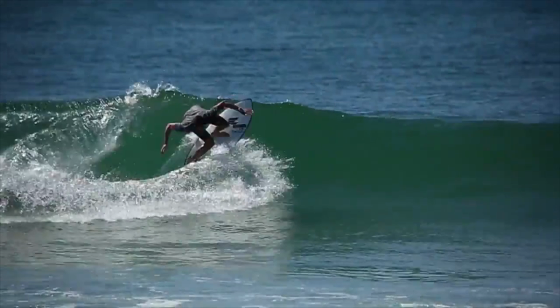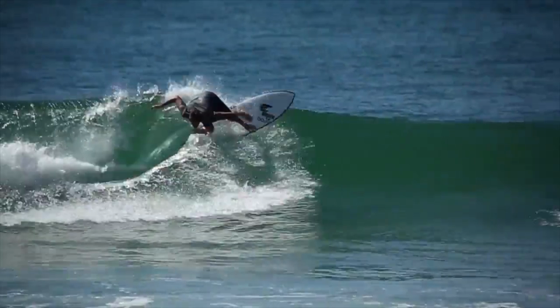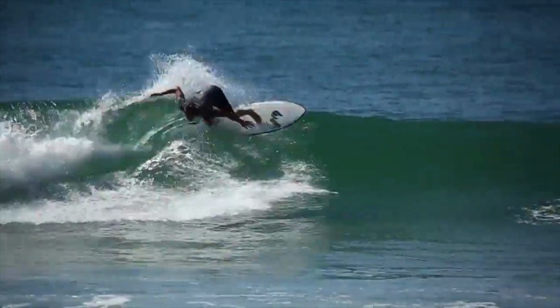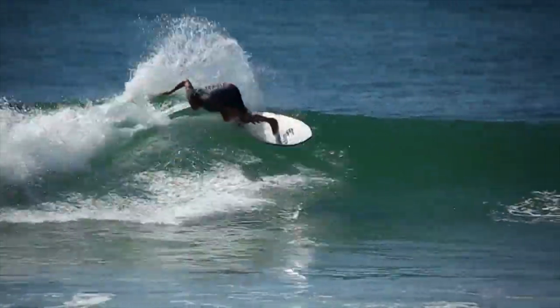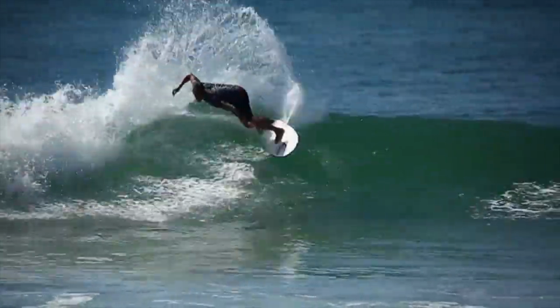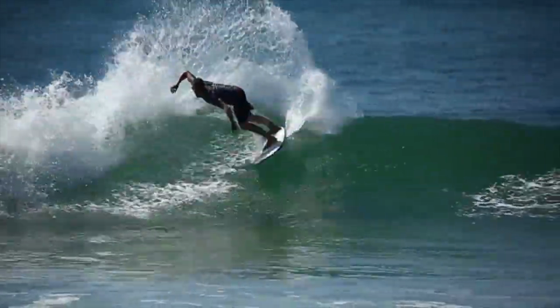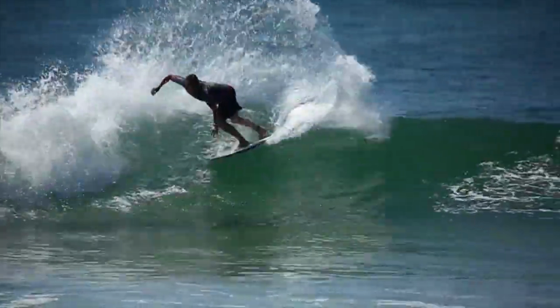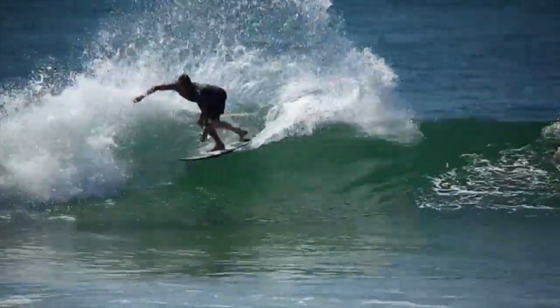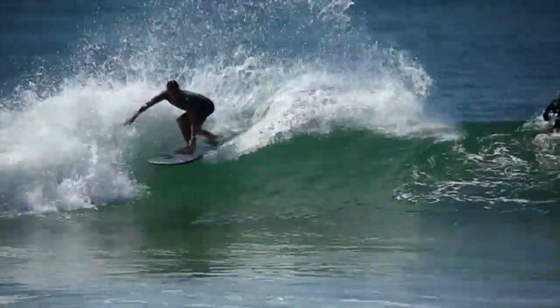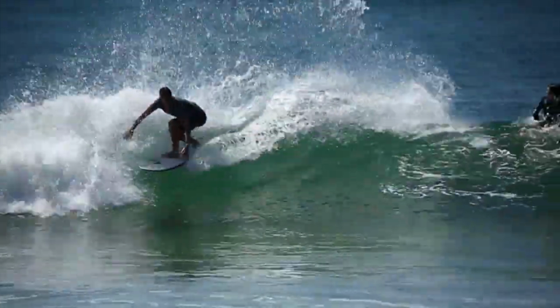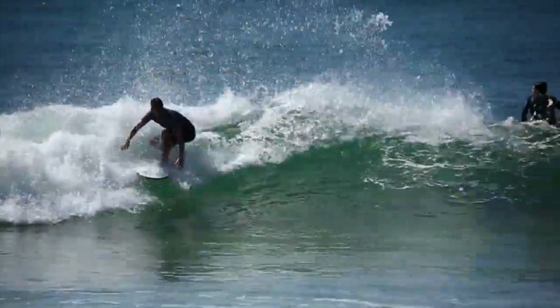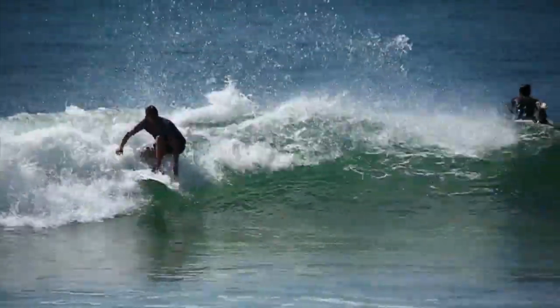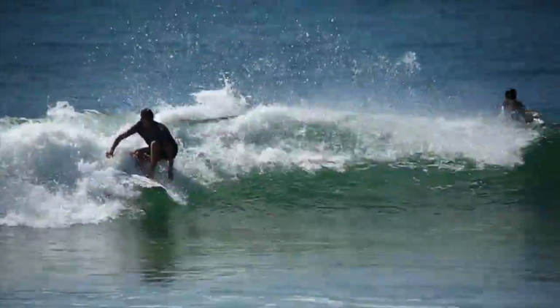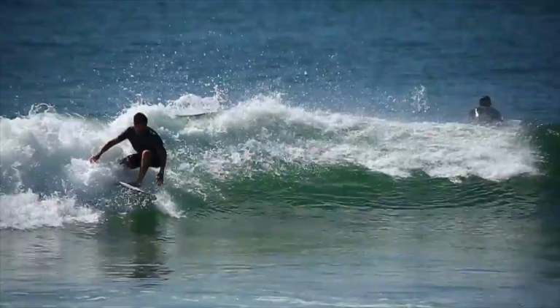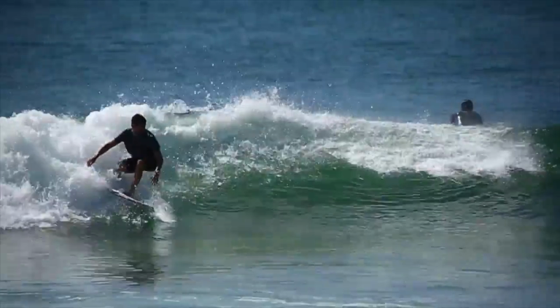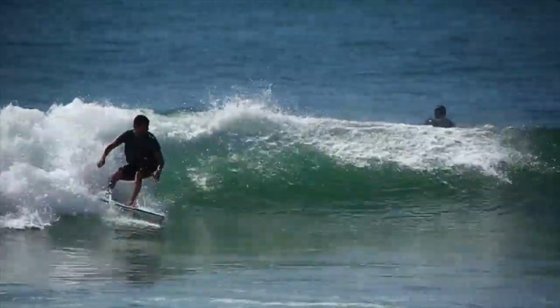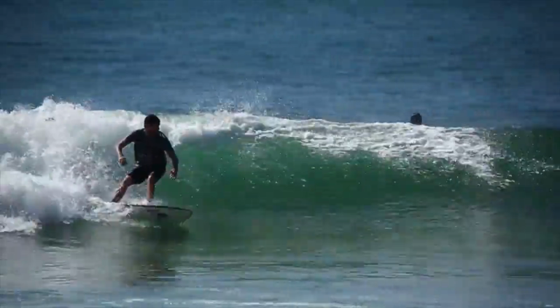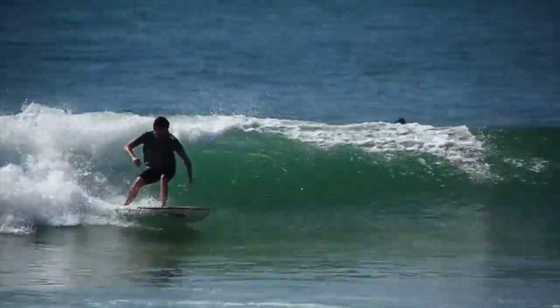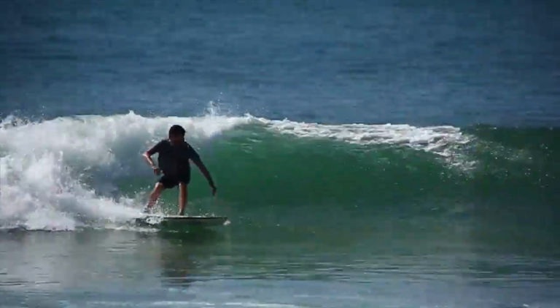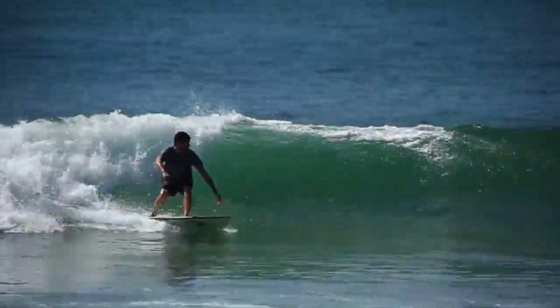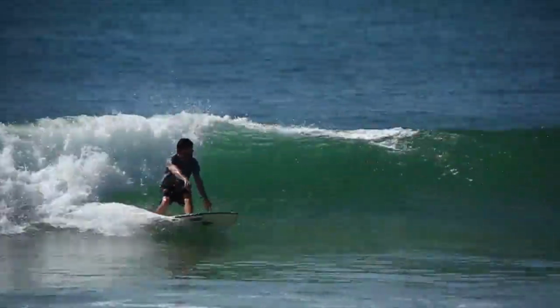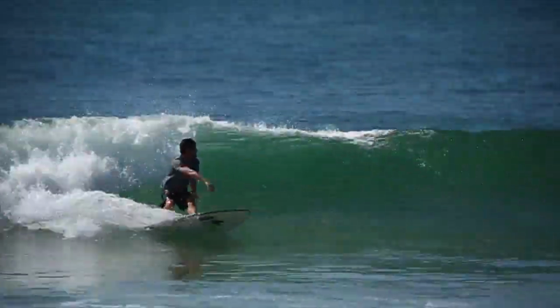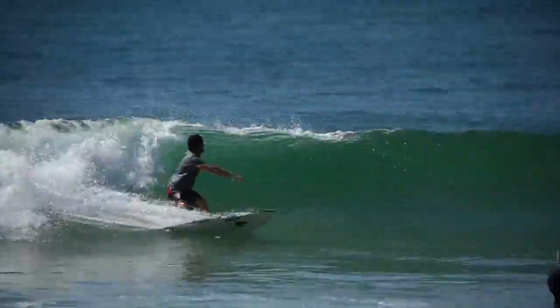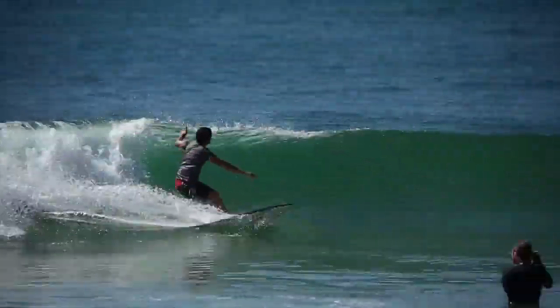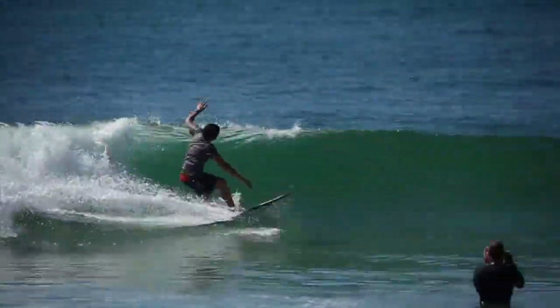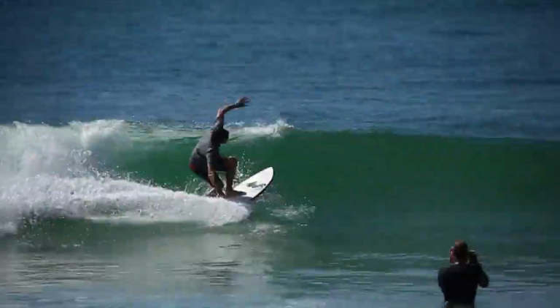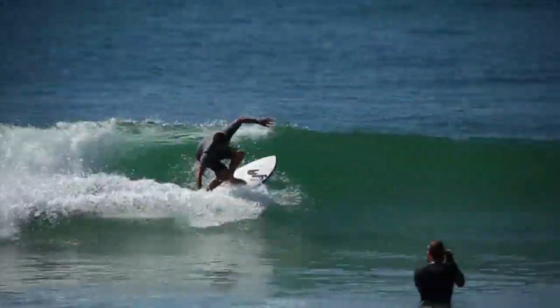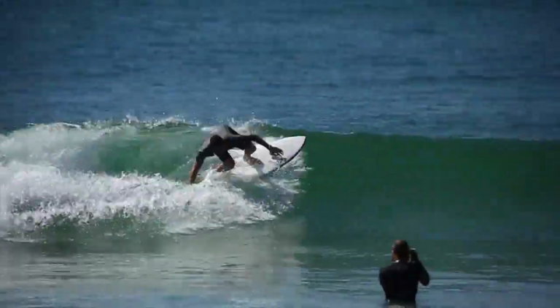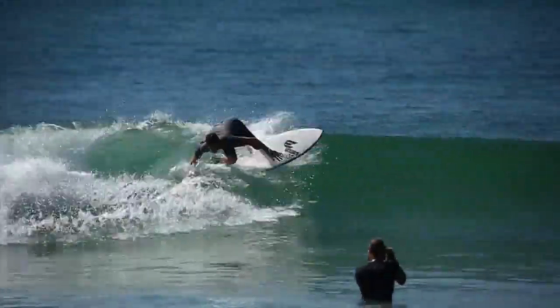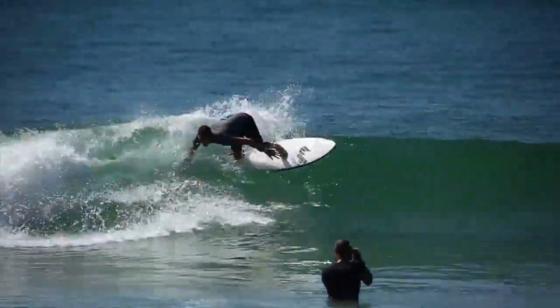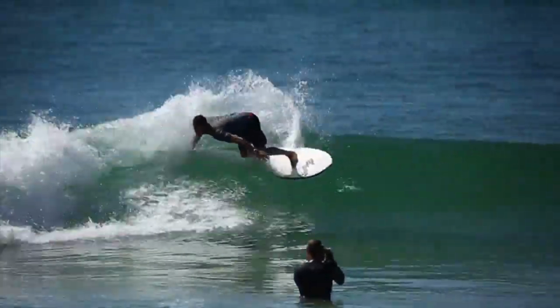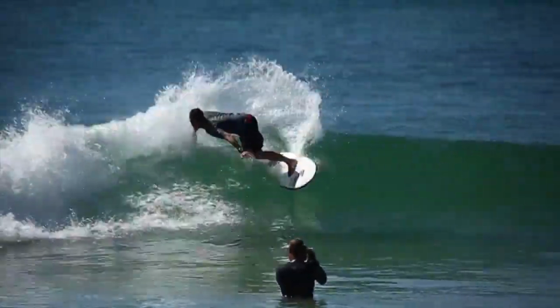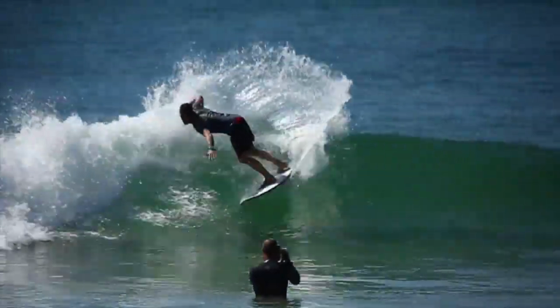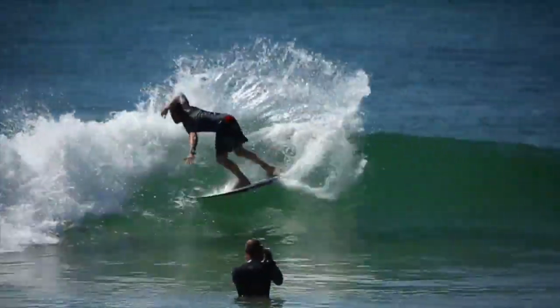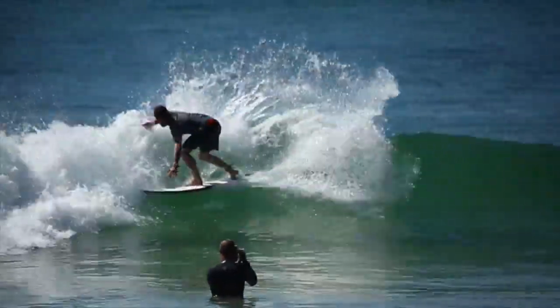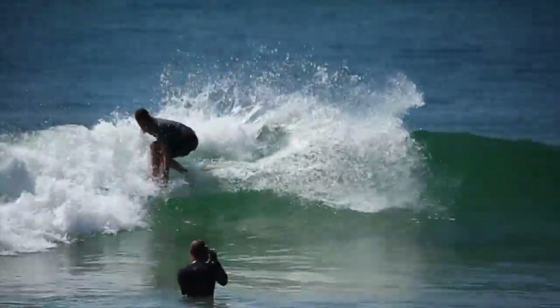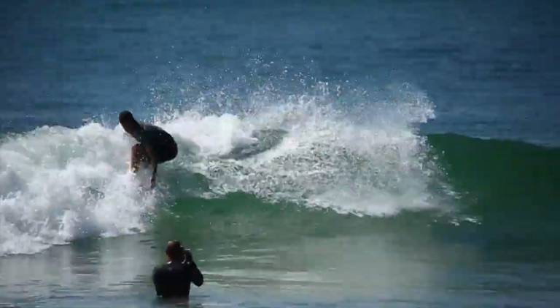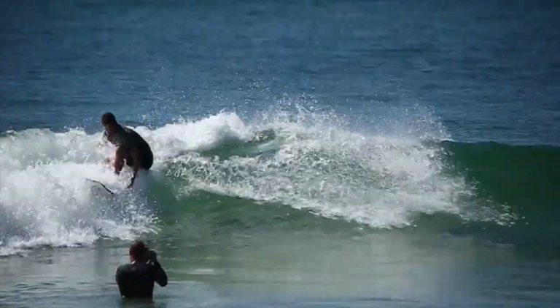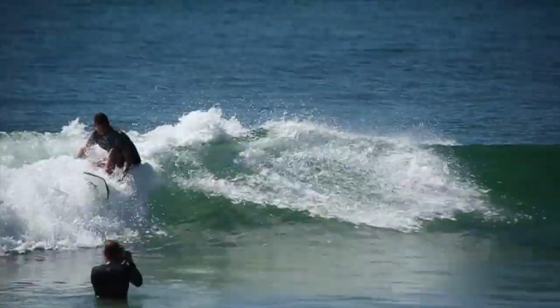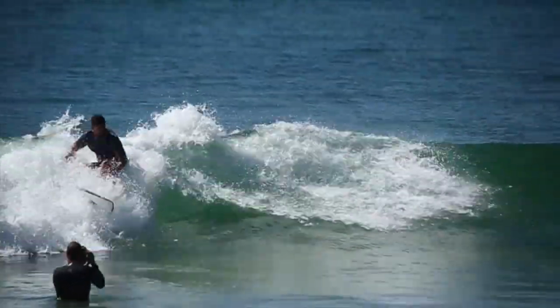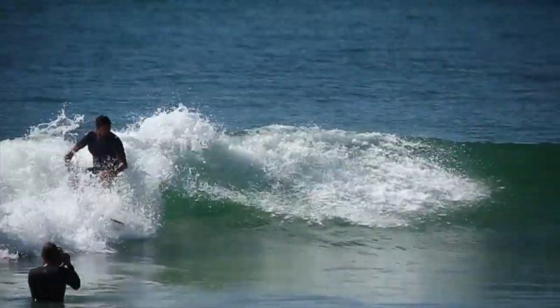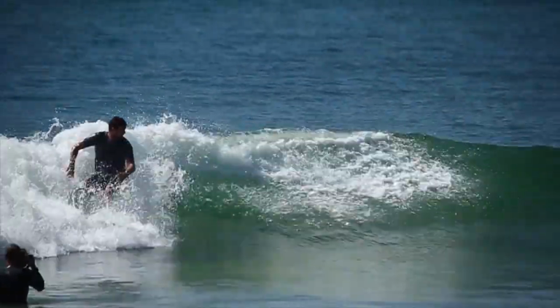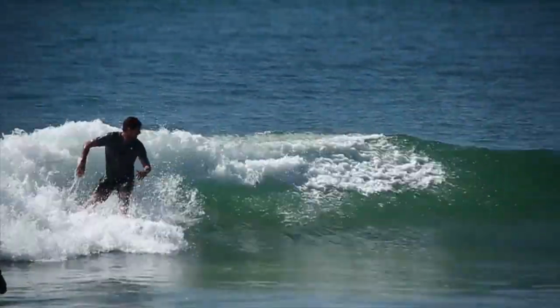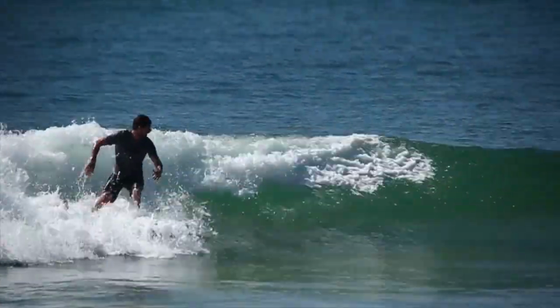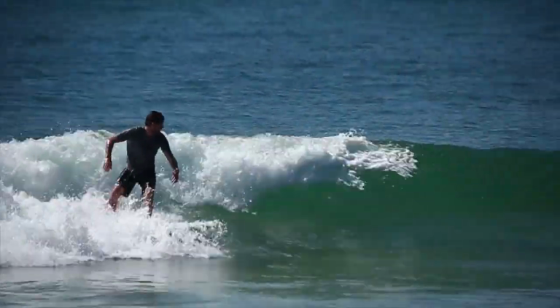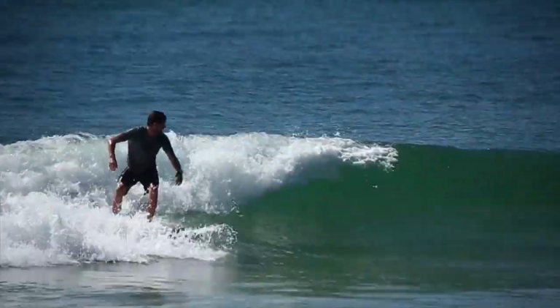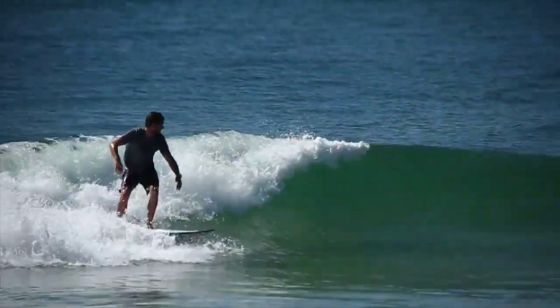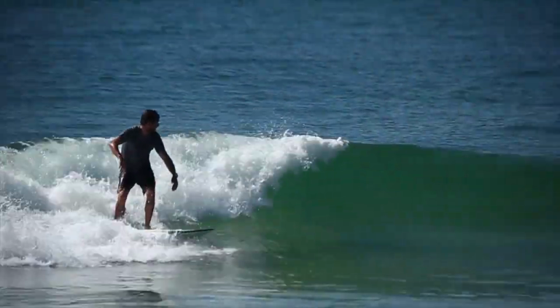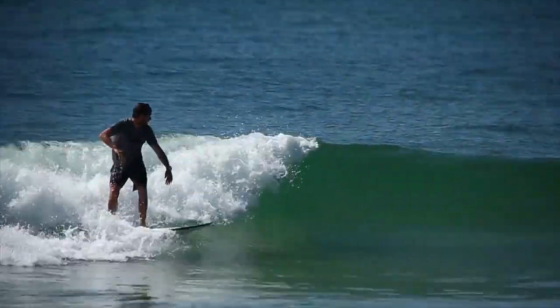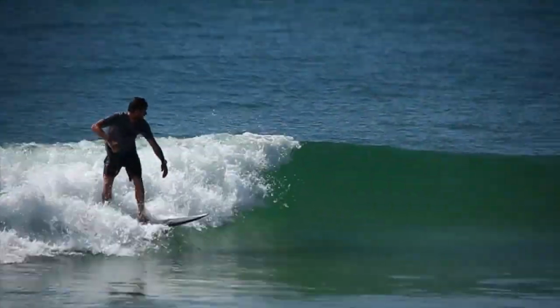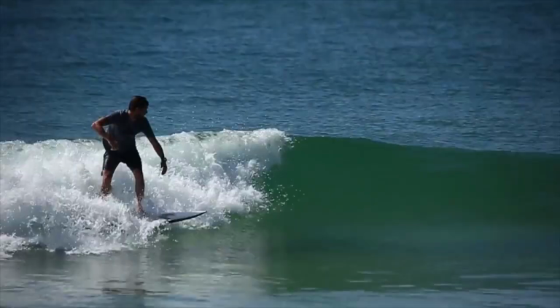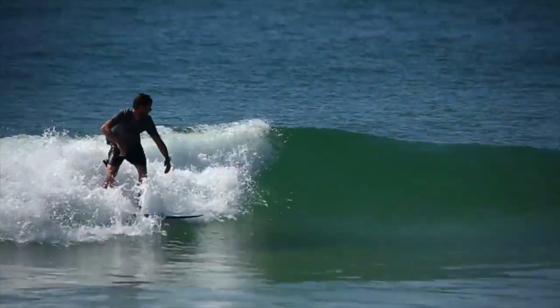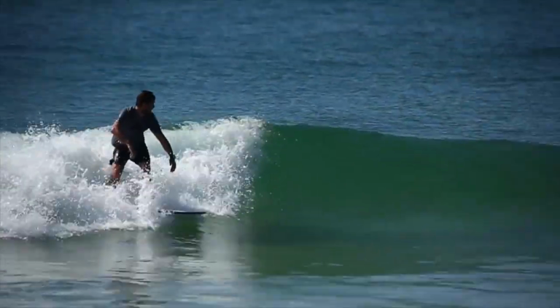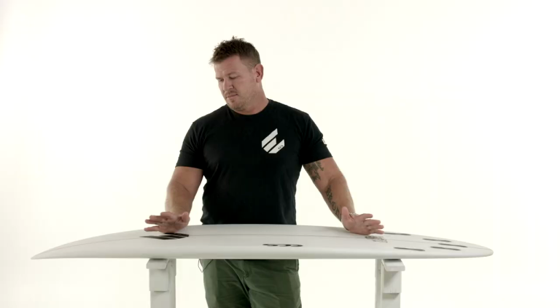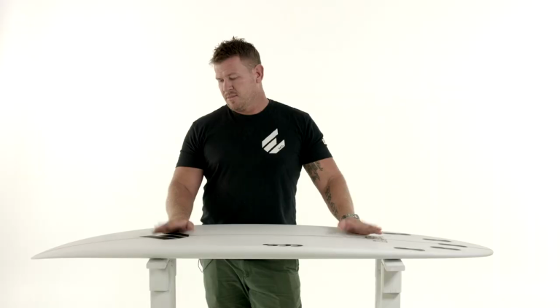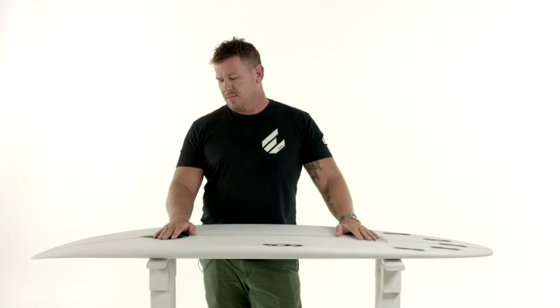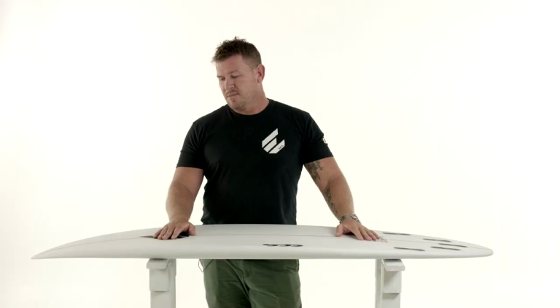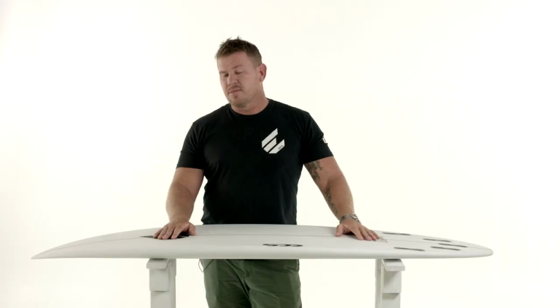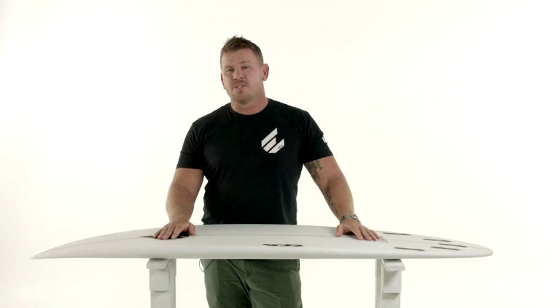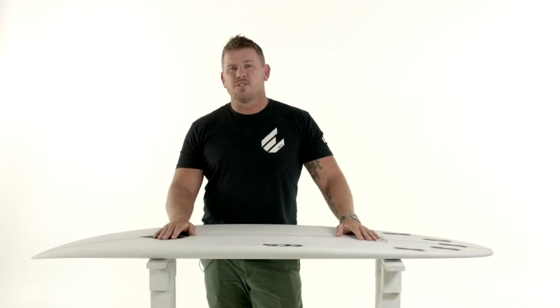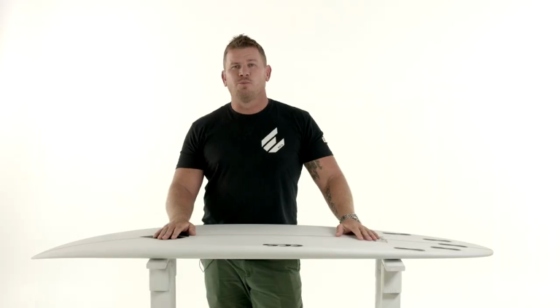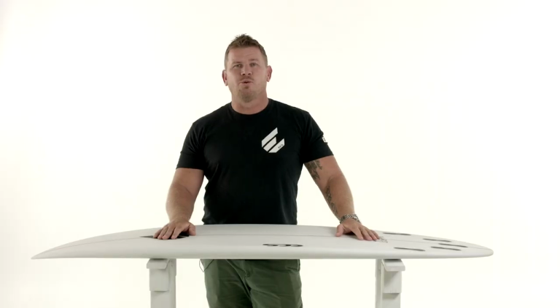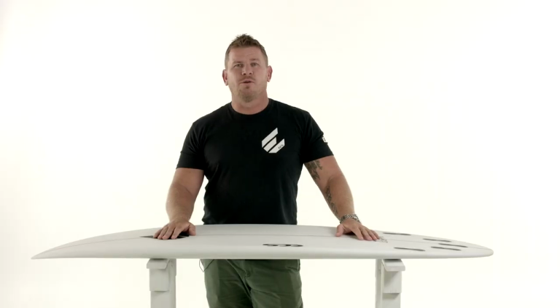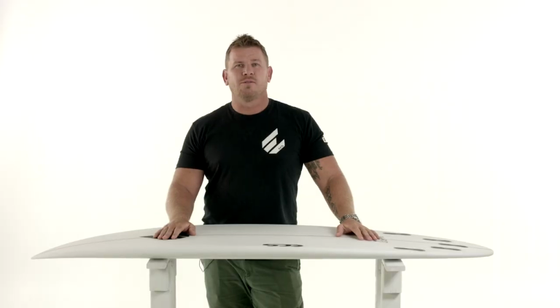There you have it guys, a board that's fast and fun and we recommend that you ride it four to six inches shorter than your regular board. This is the Bulldog.